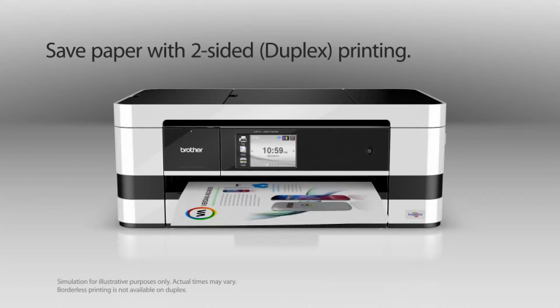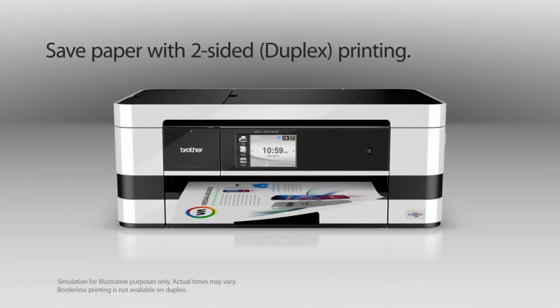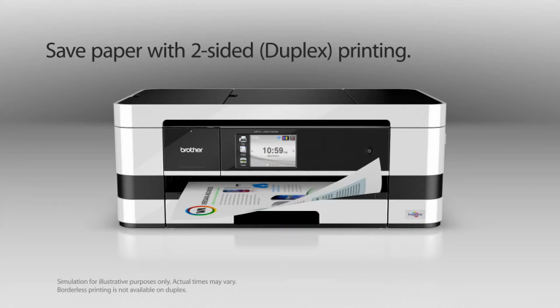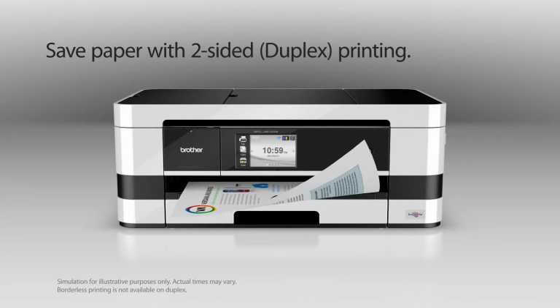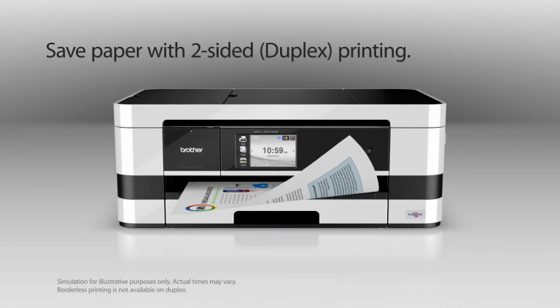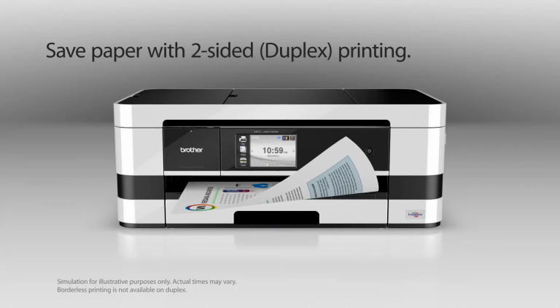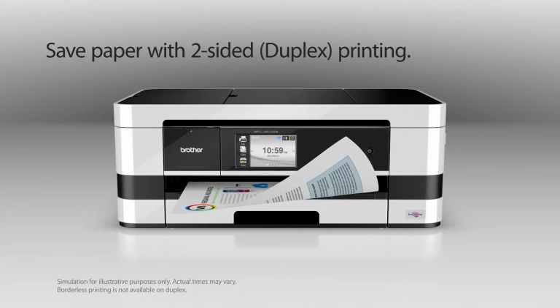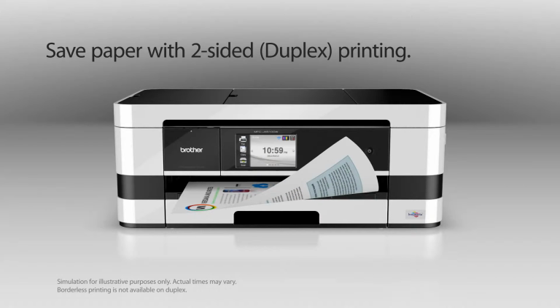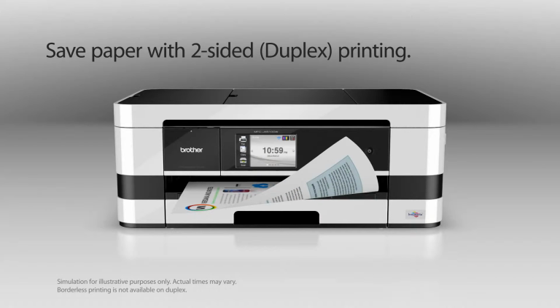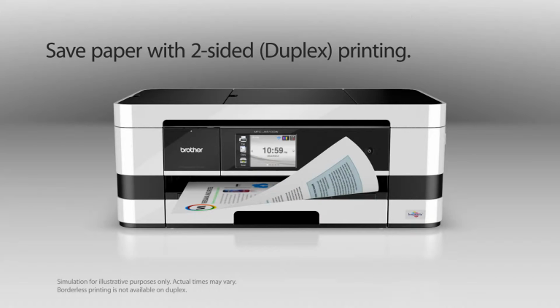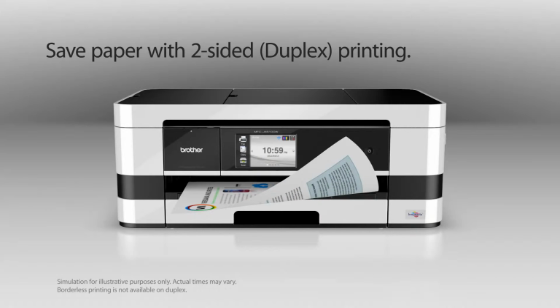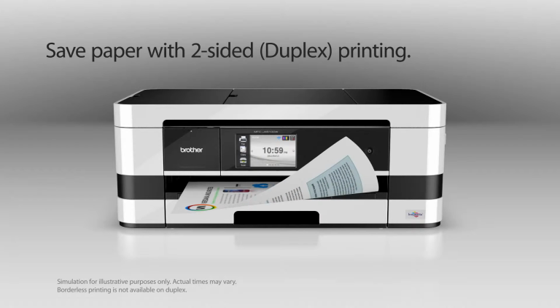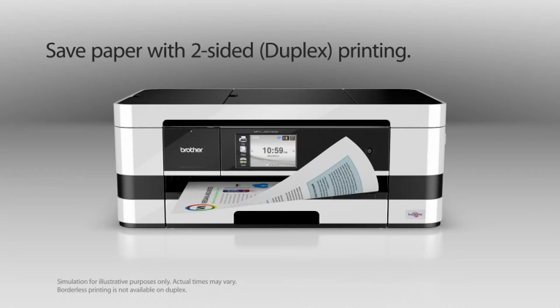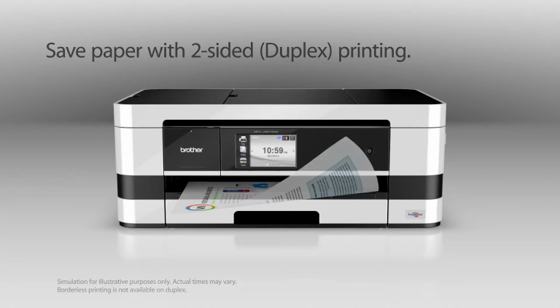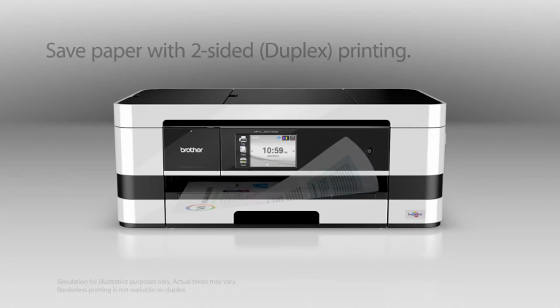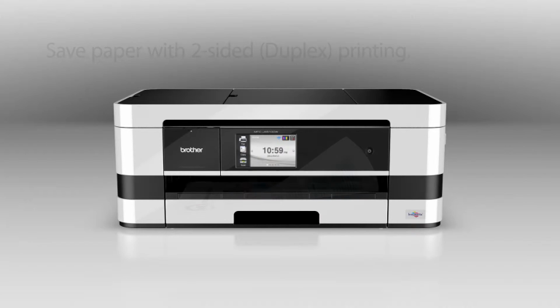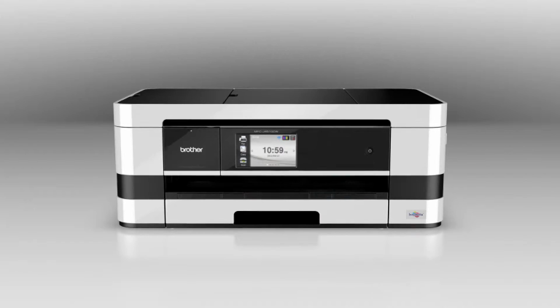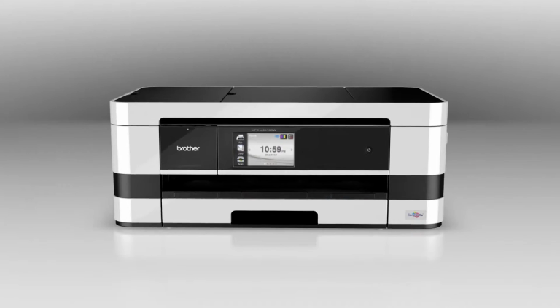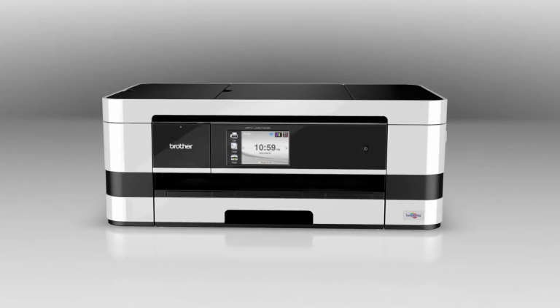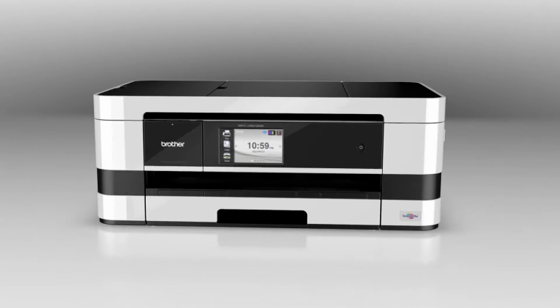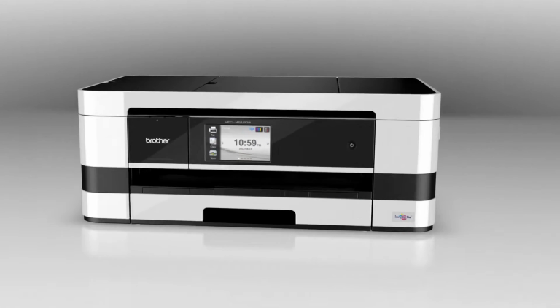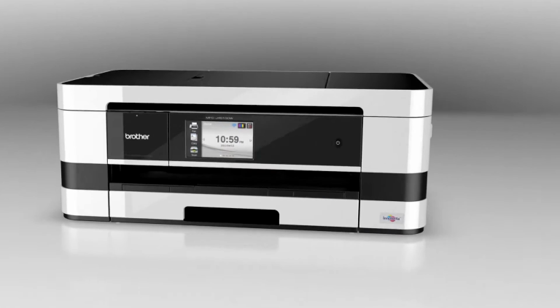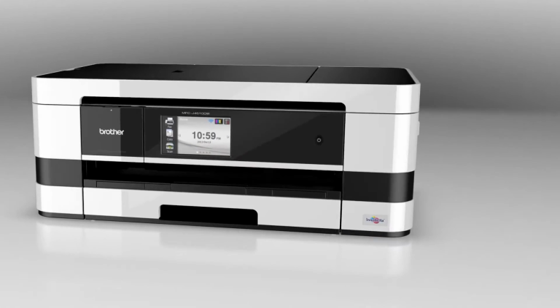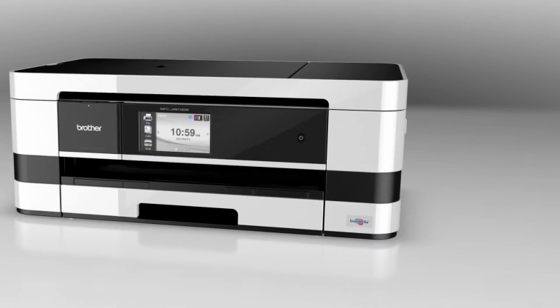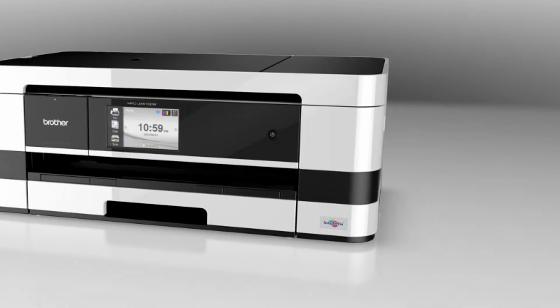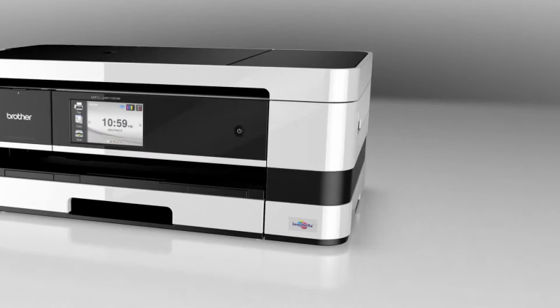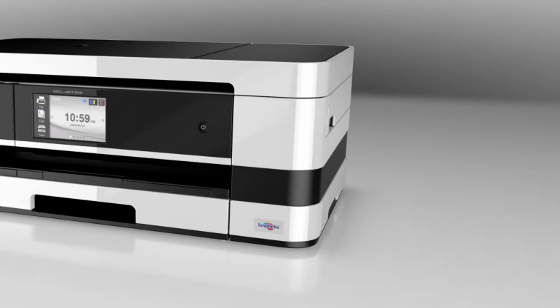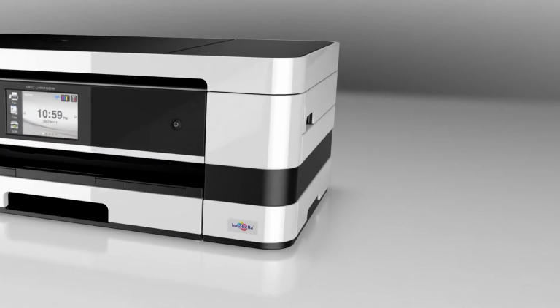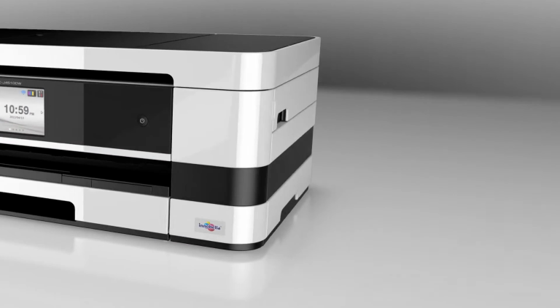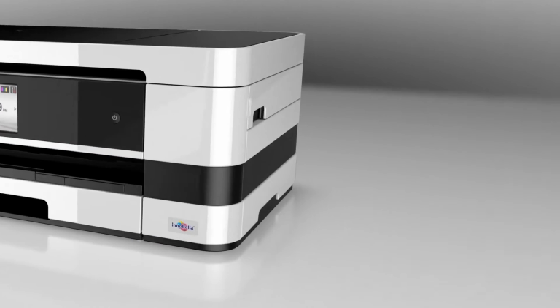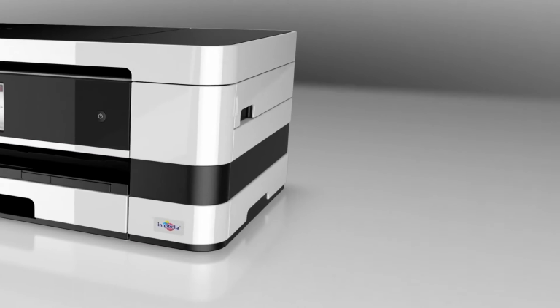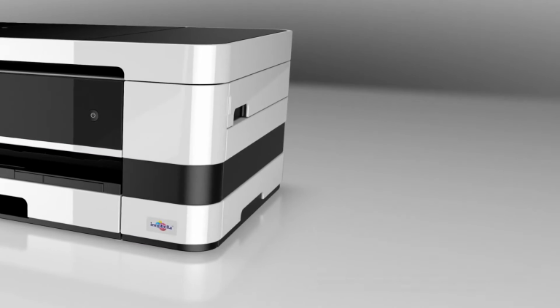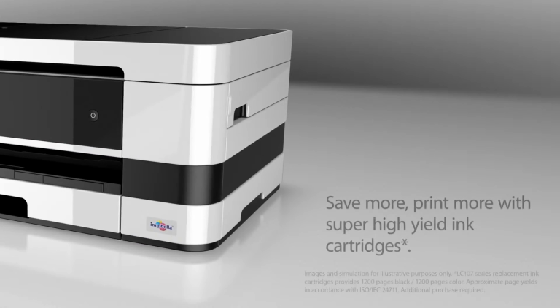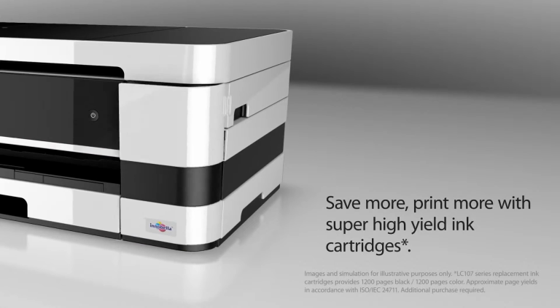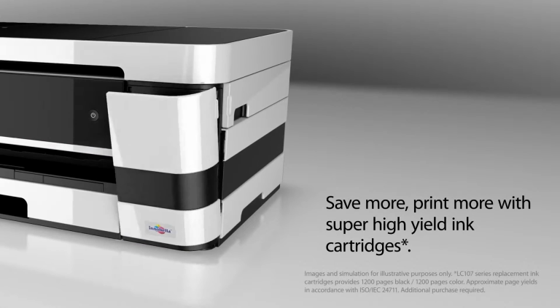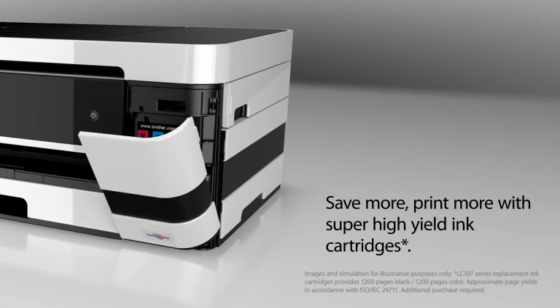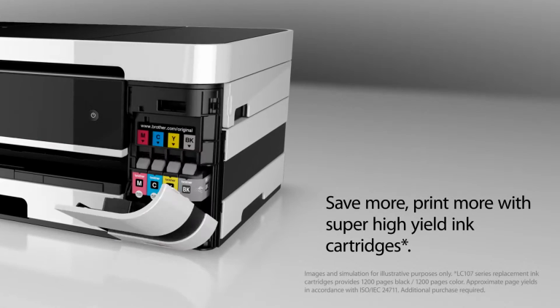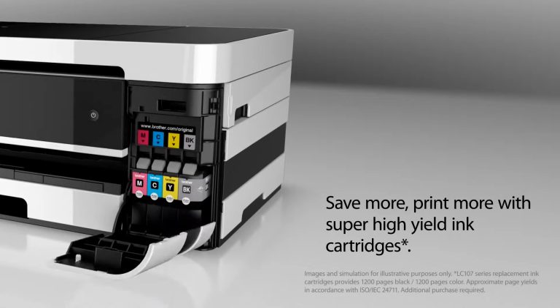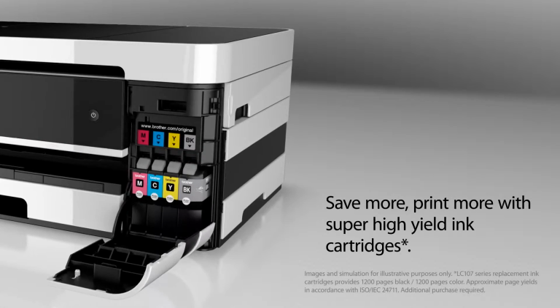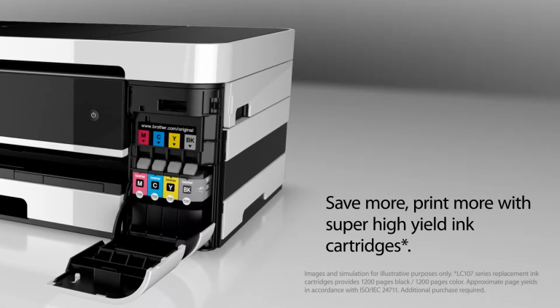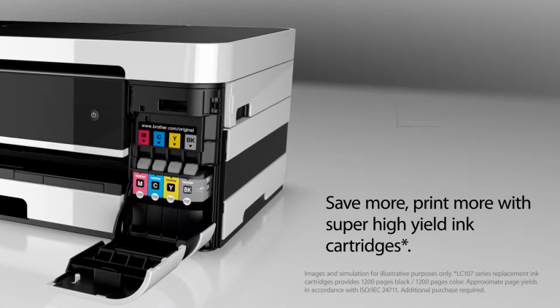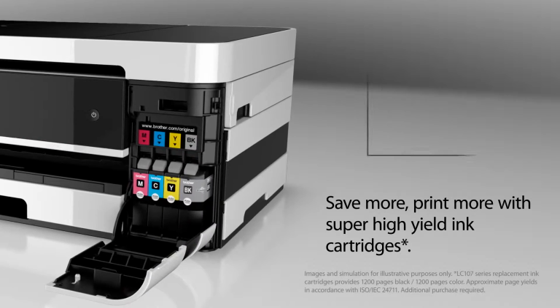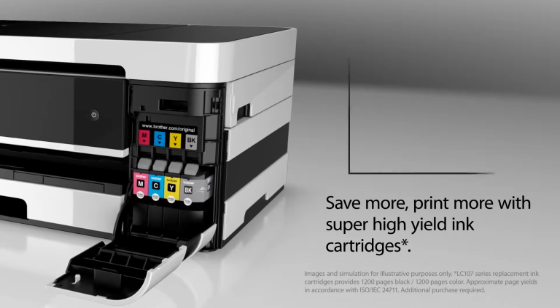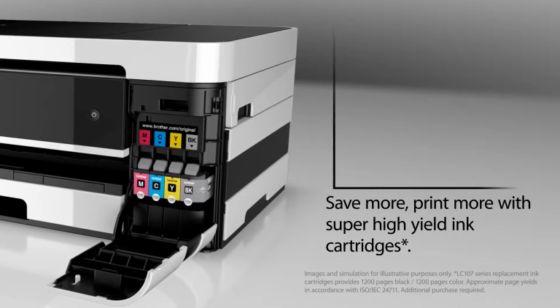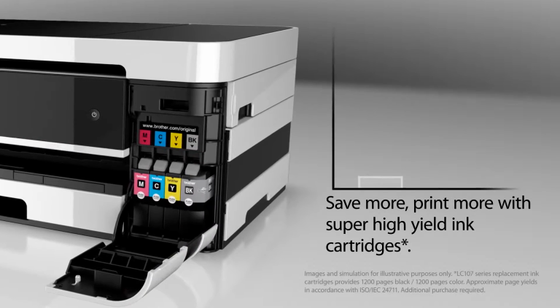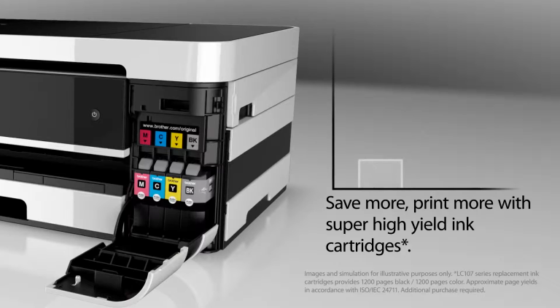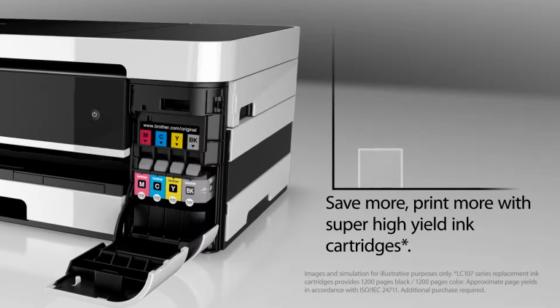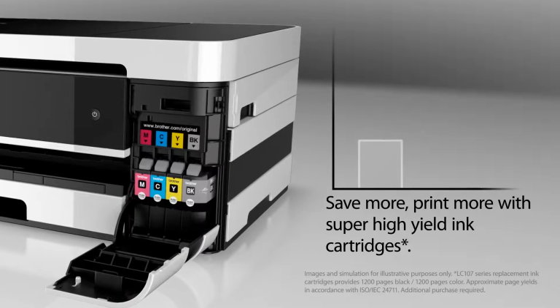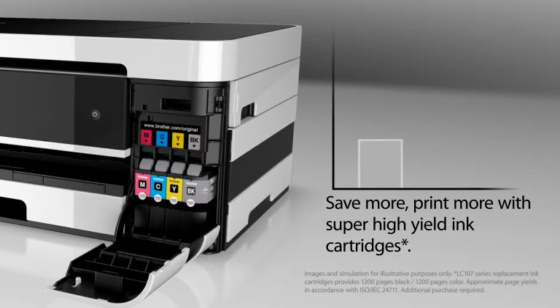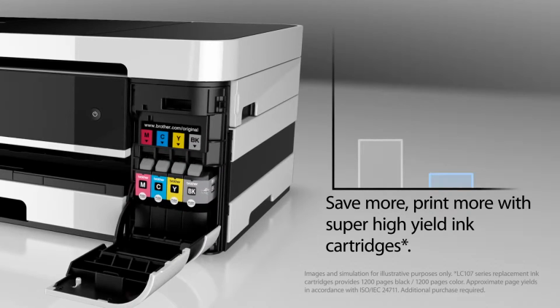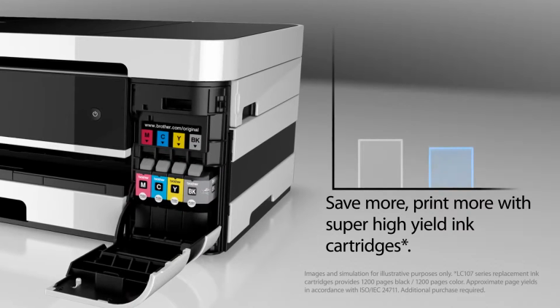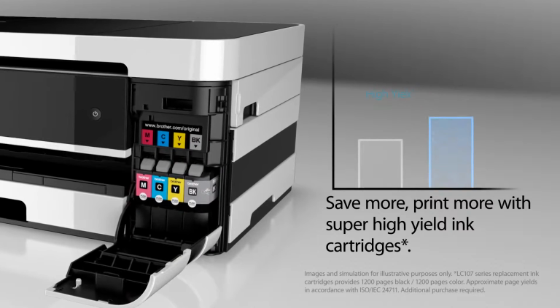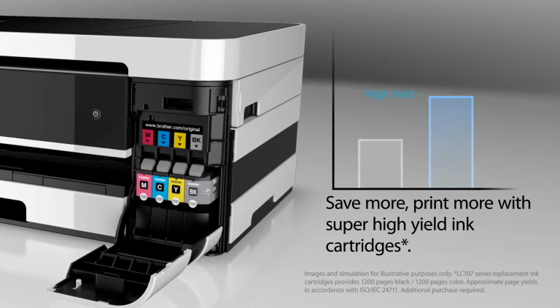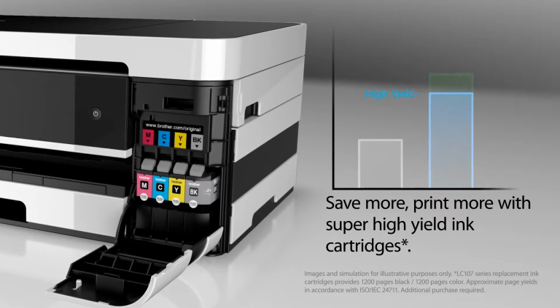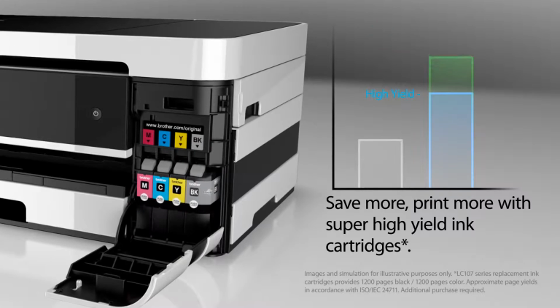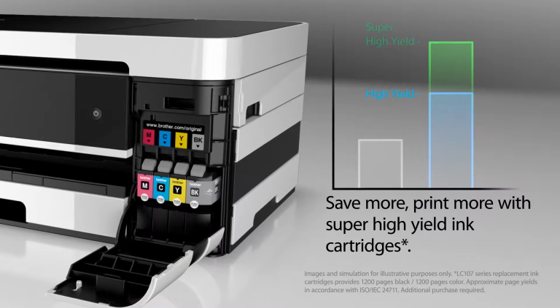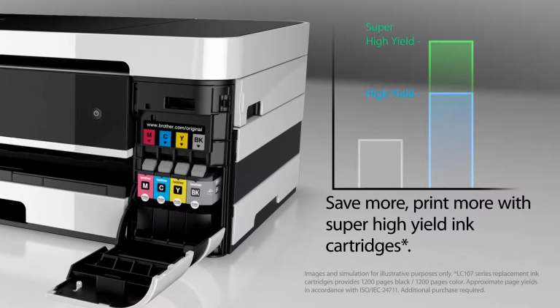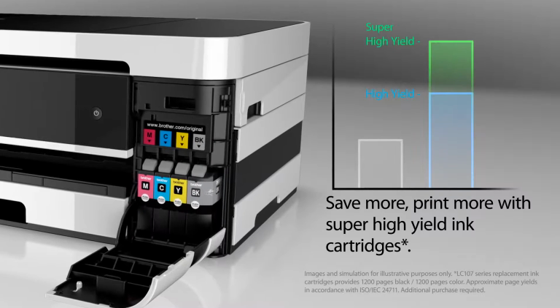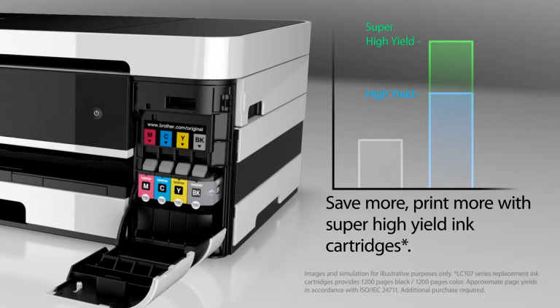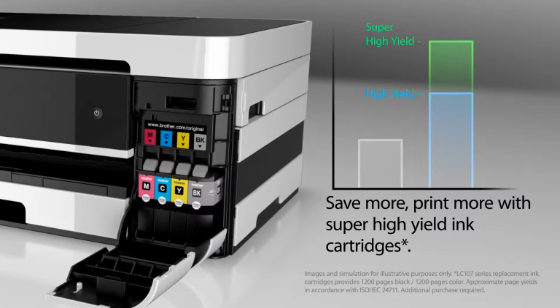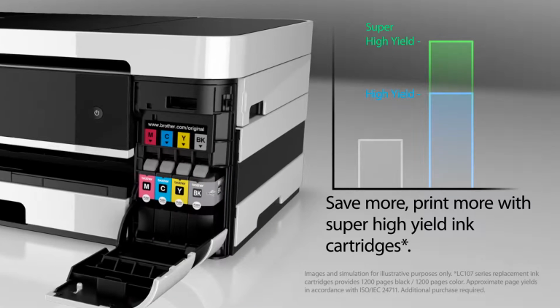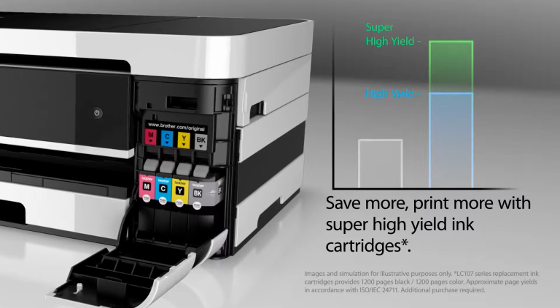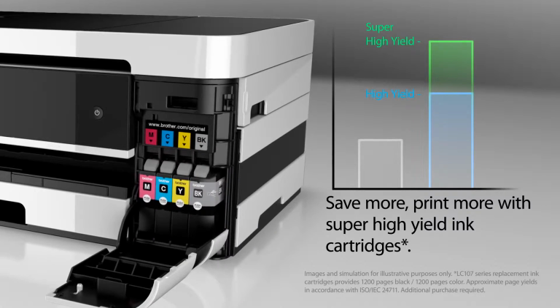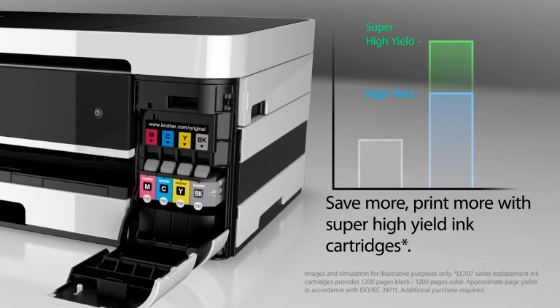Save paper with two-sided printing. Save more, print more with super high yielding cartridges.